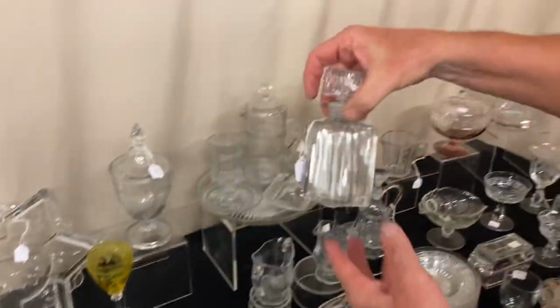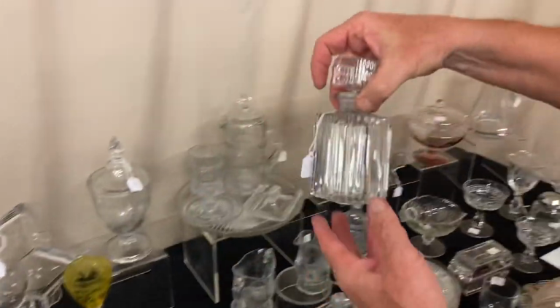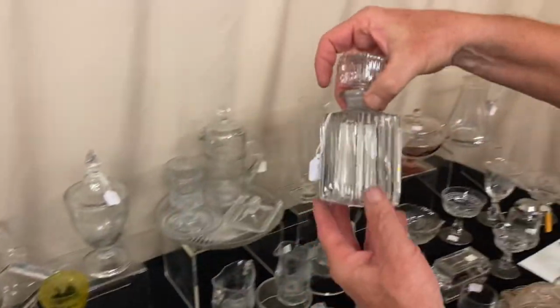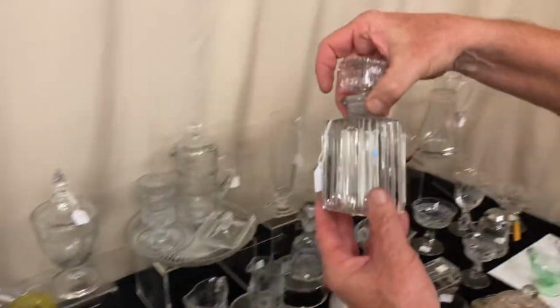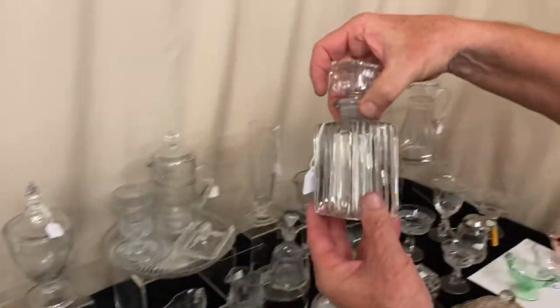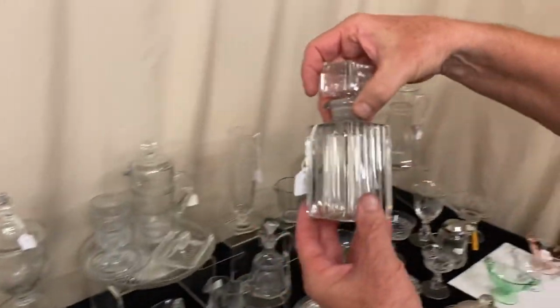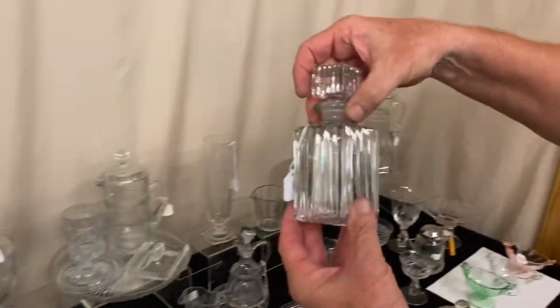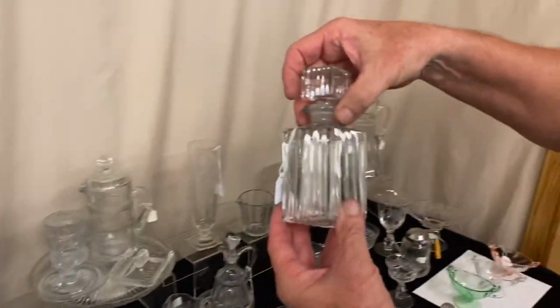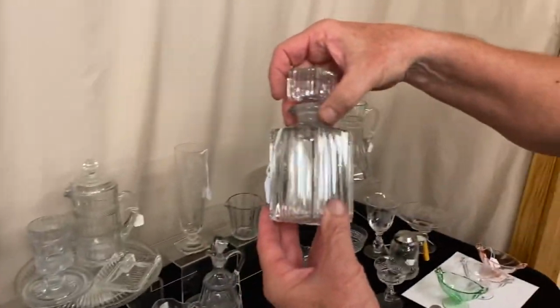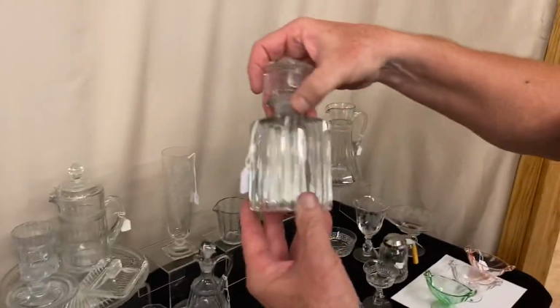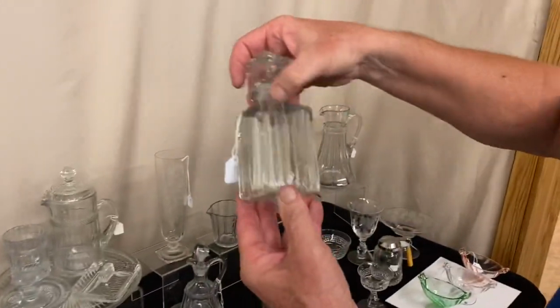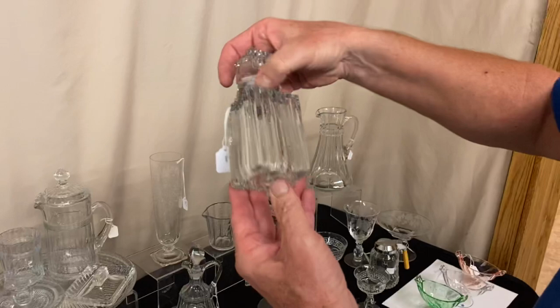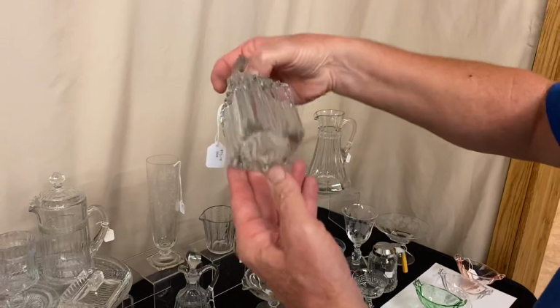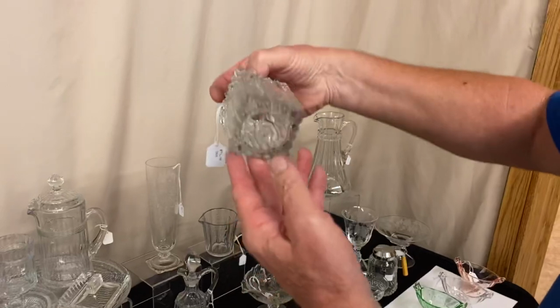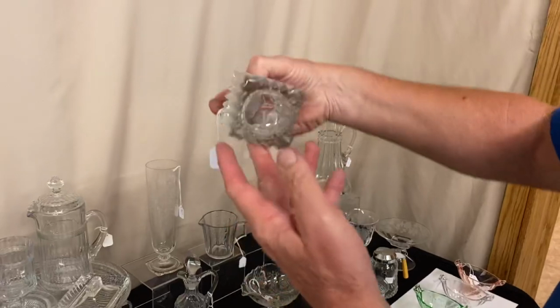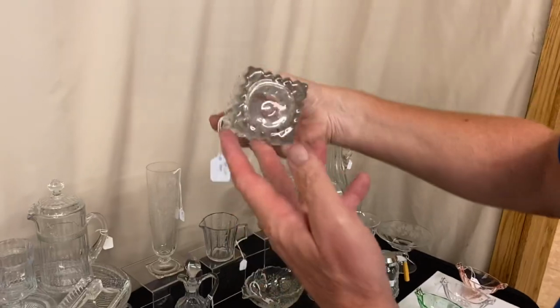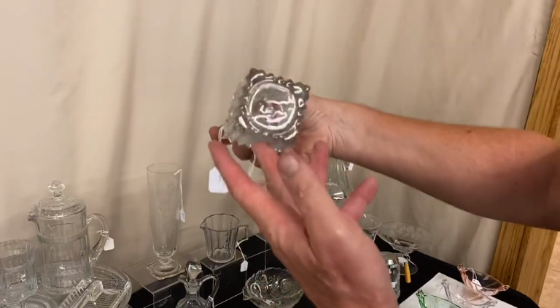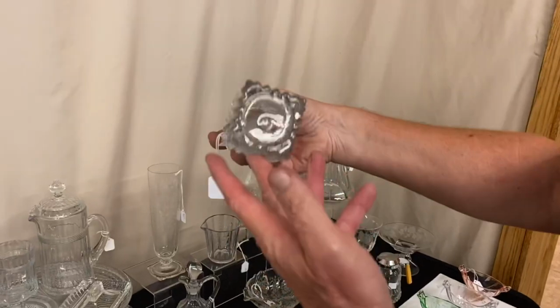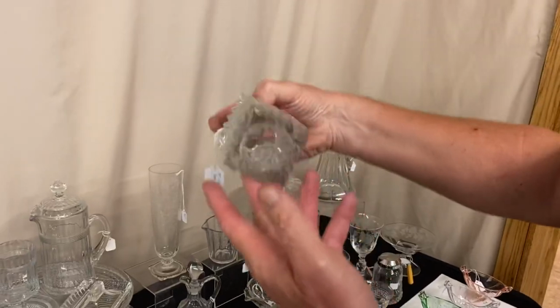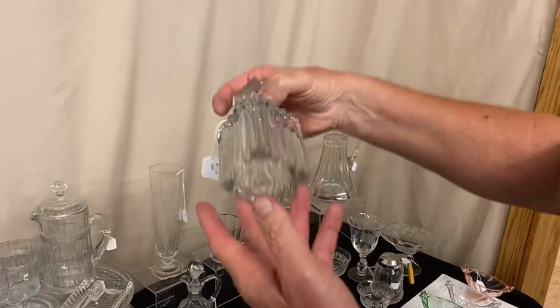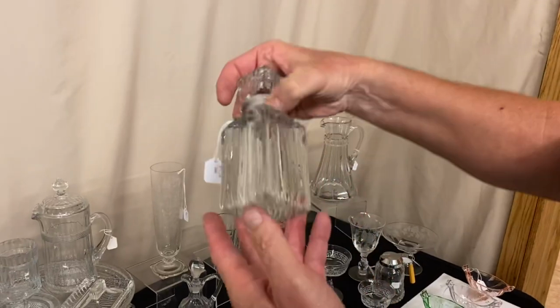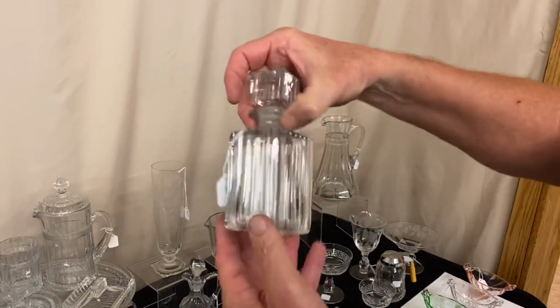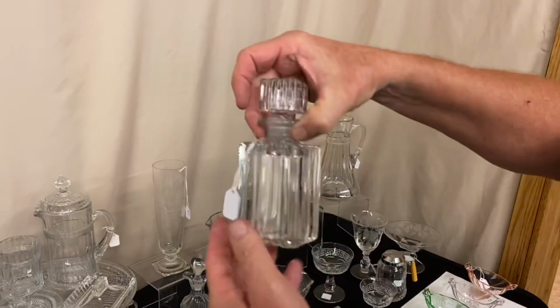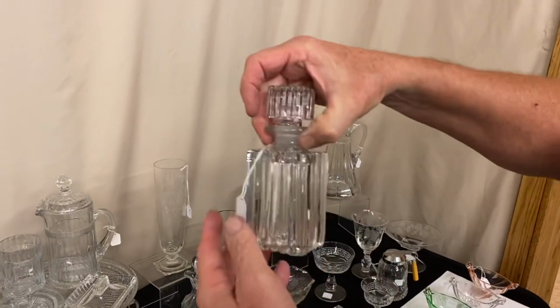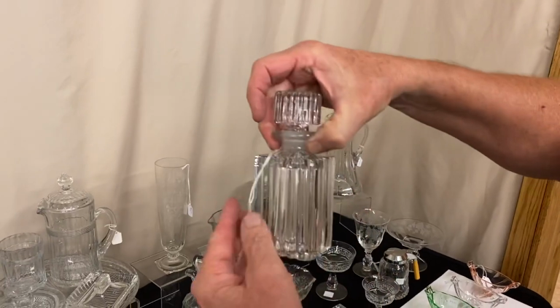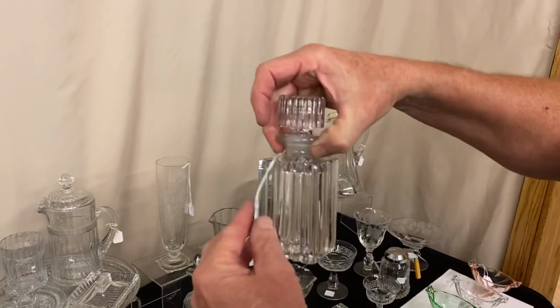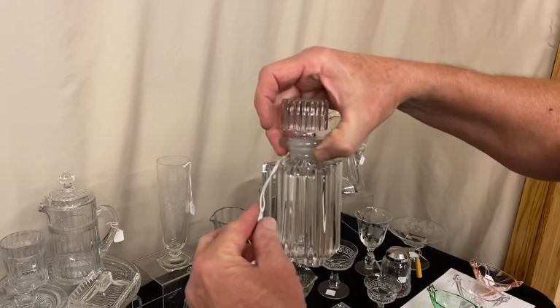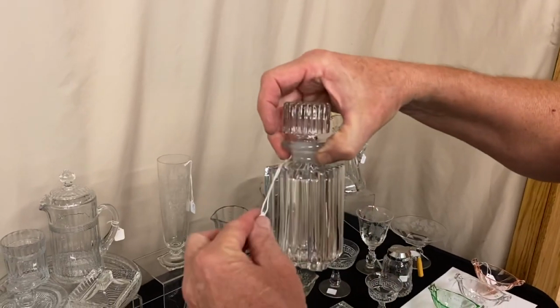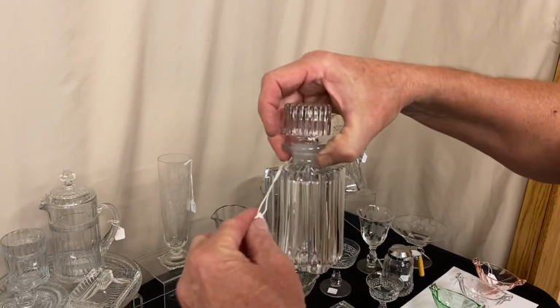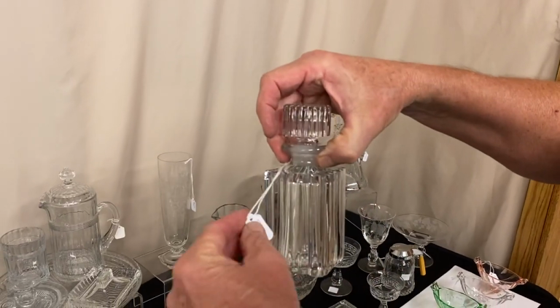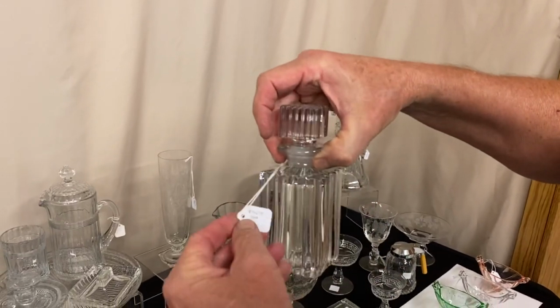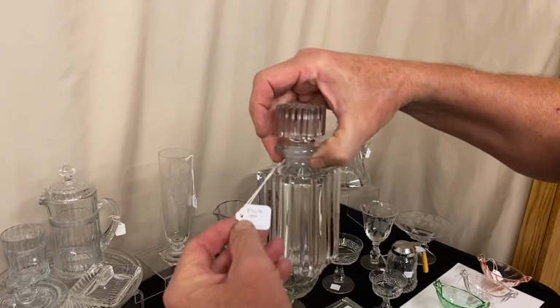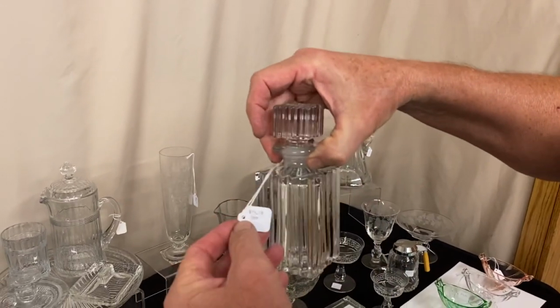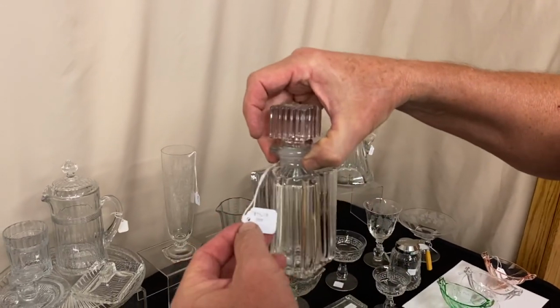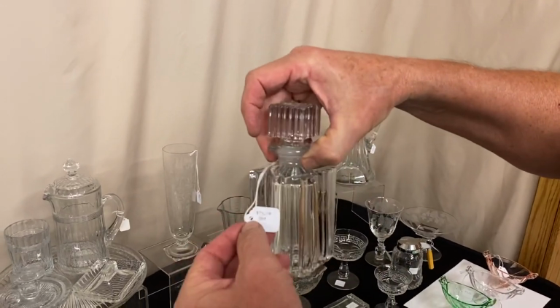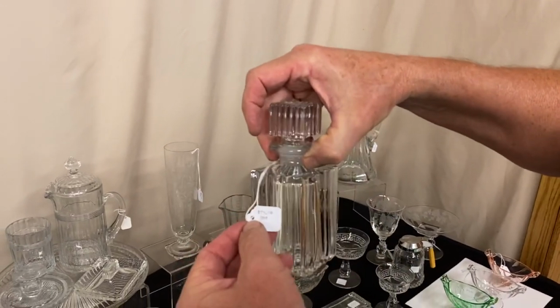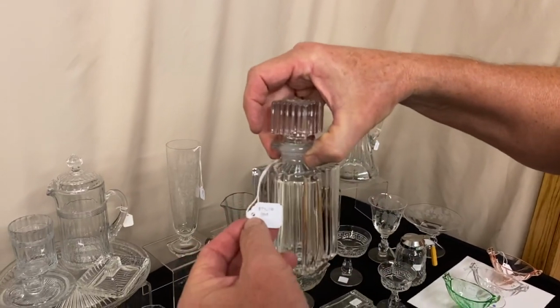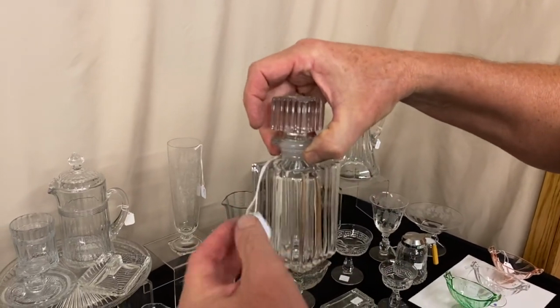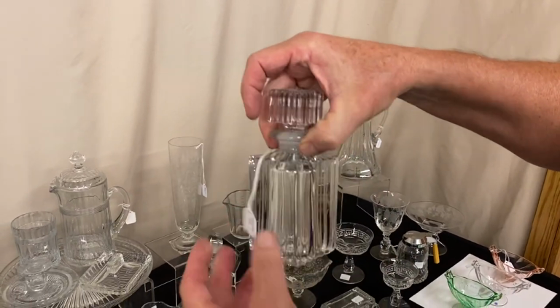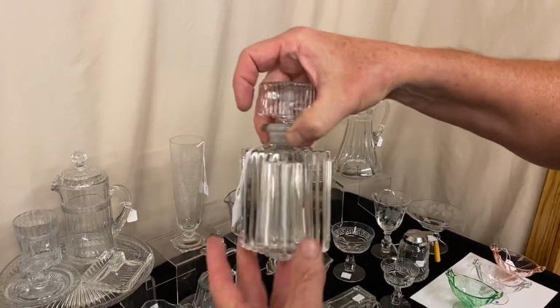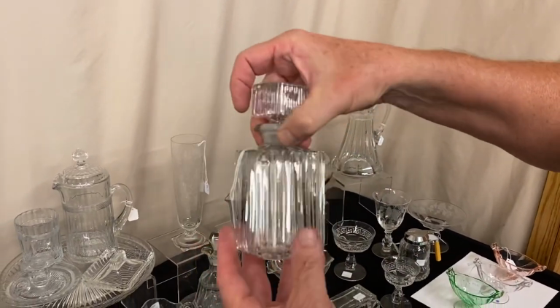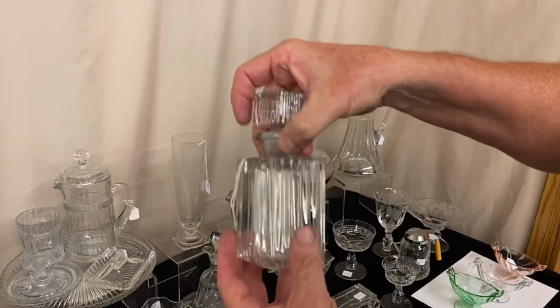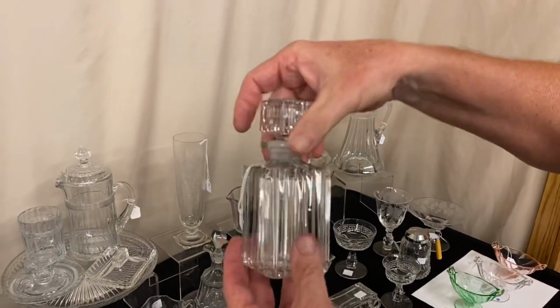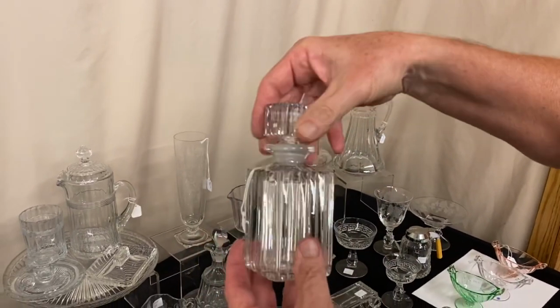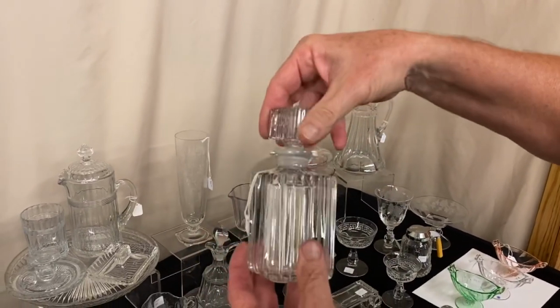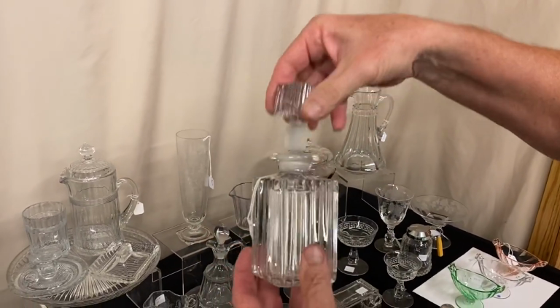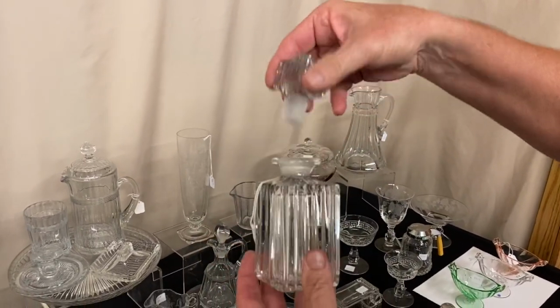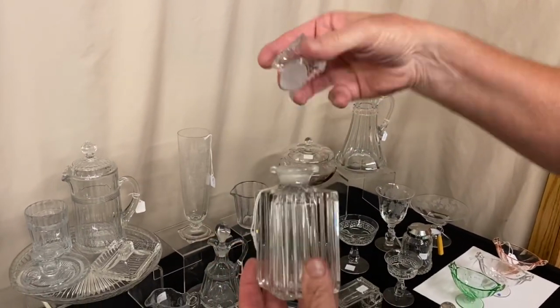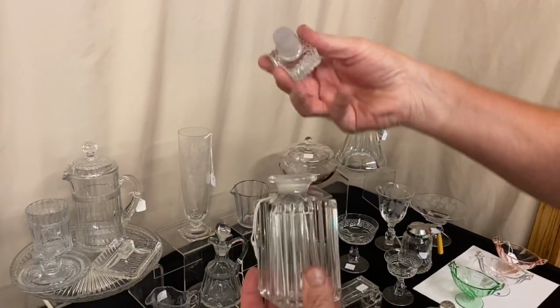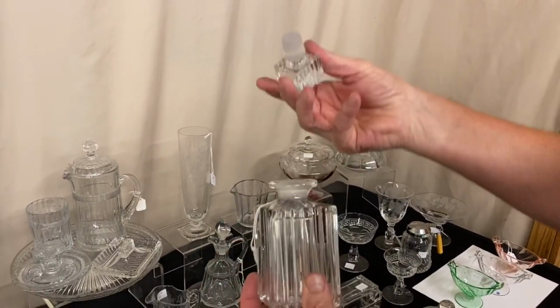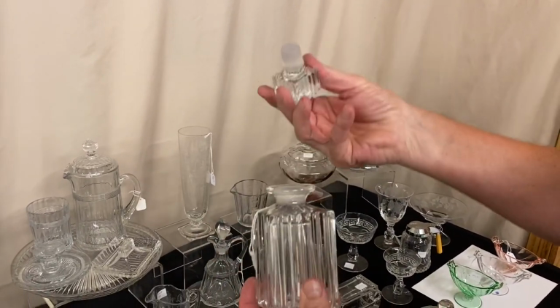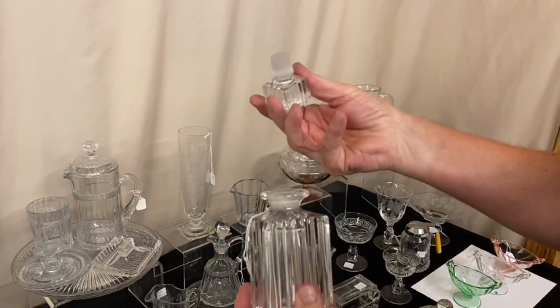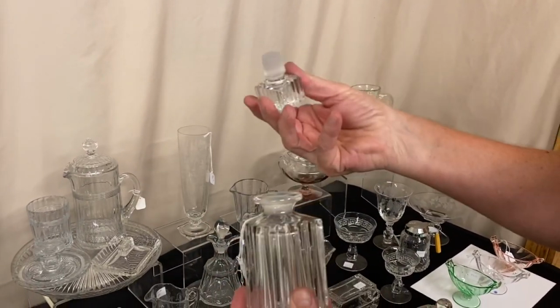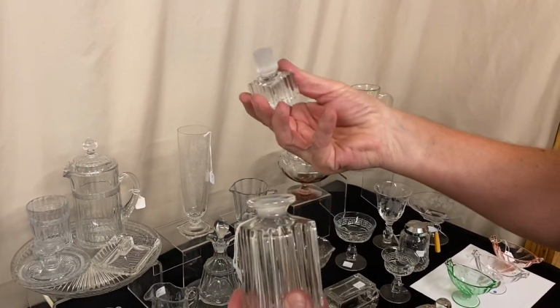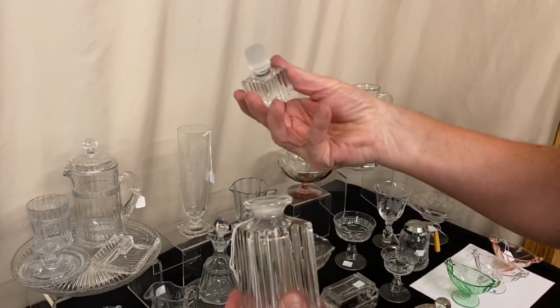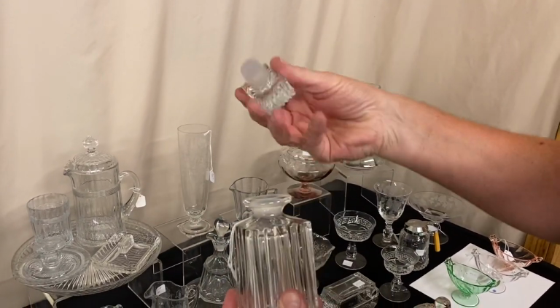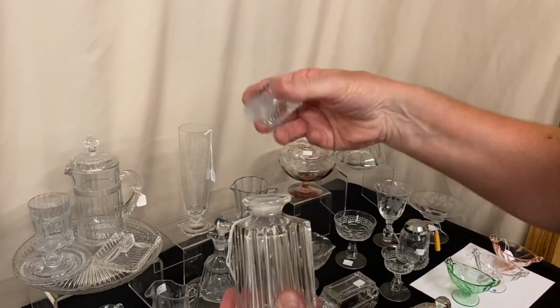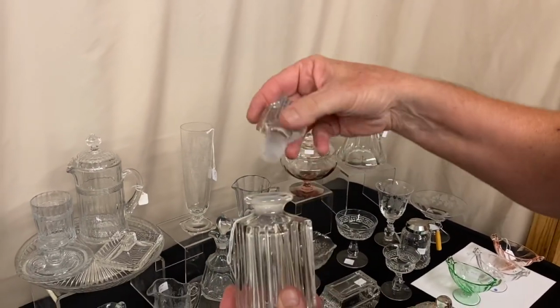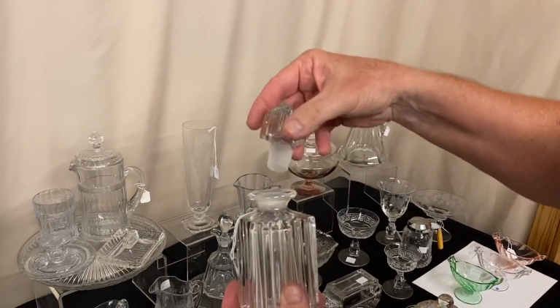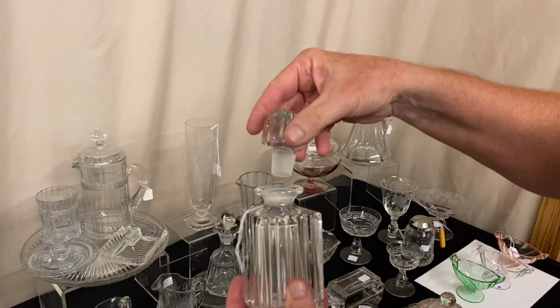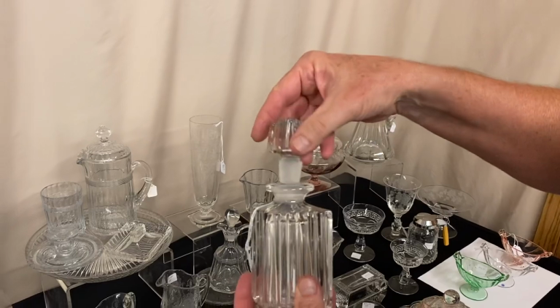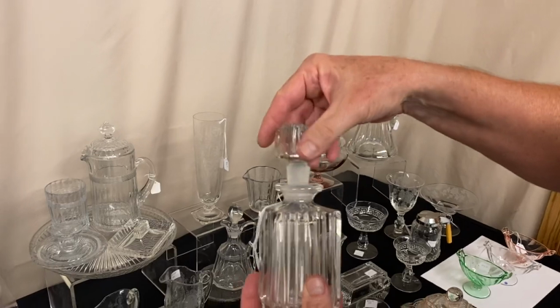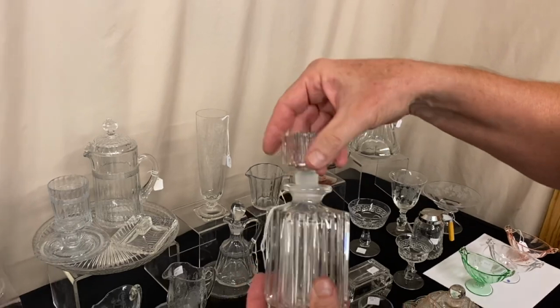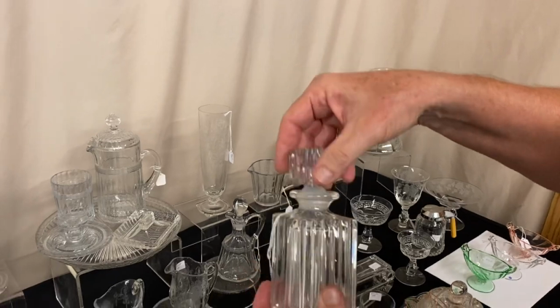Ridgely Cologne bottle. Clean on the inside, no damage anywhere on it. It's $75. It has a stopper which is also perfect.